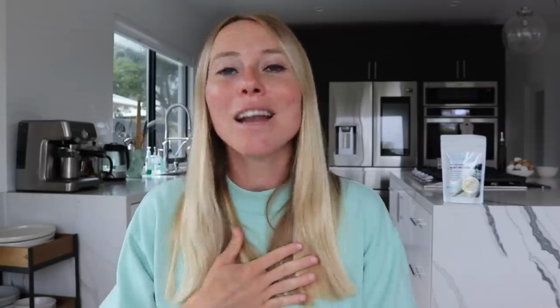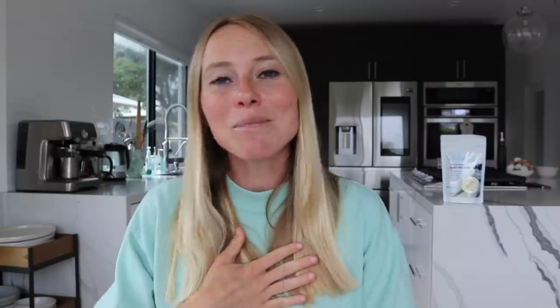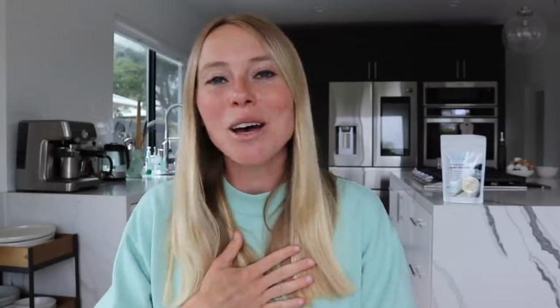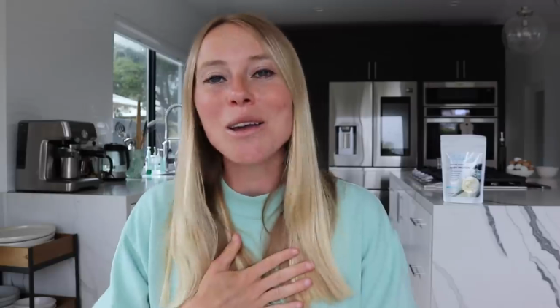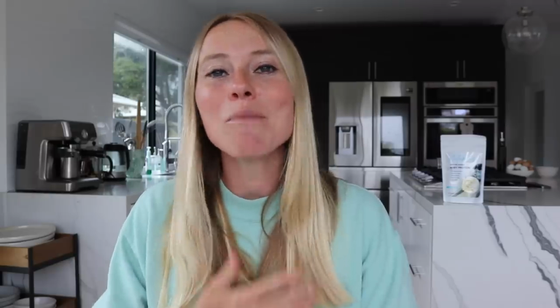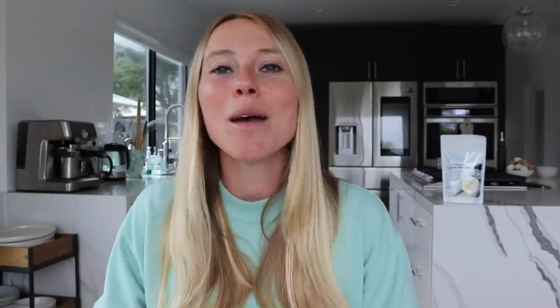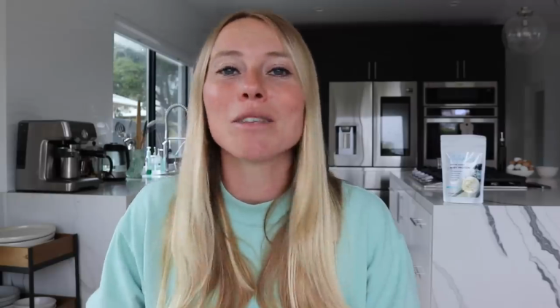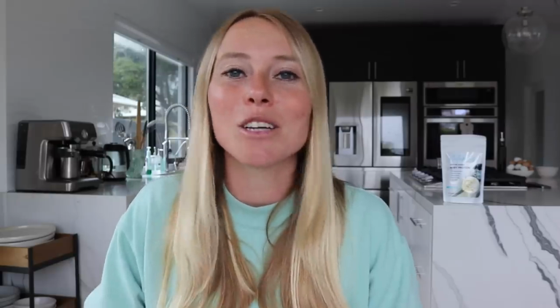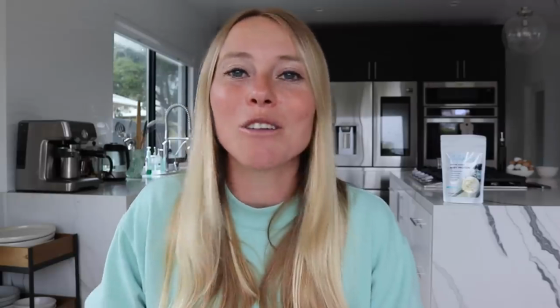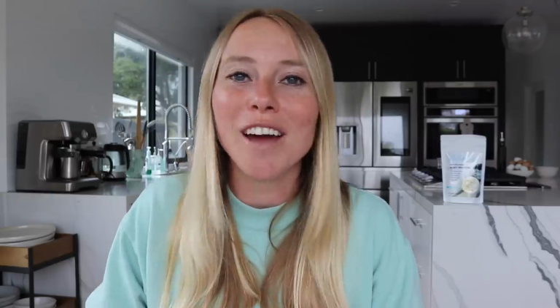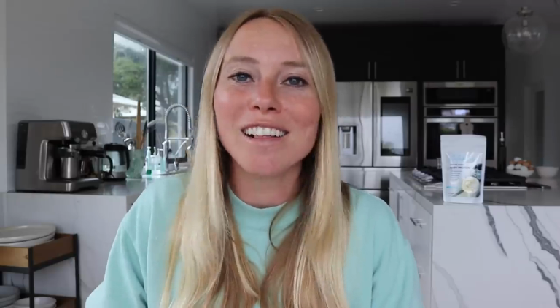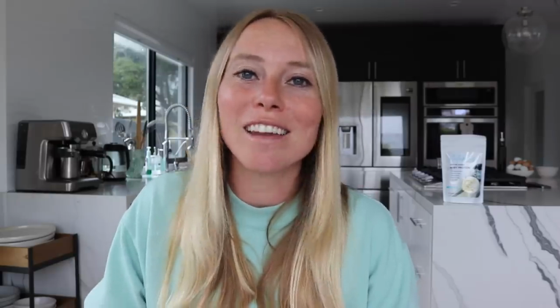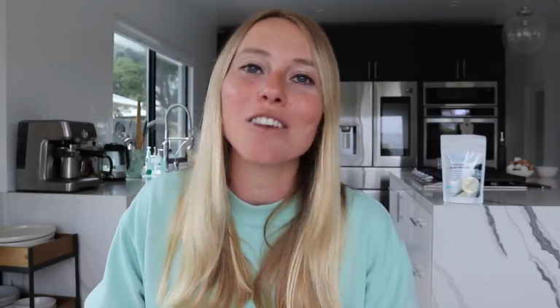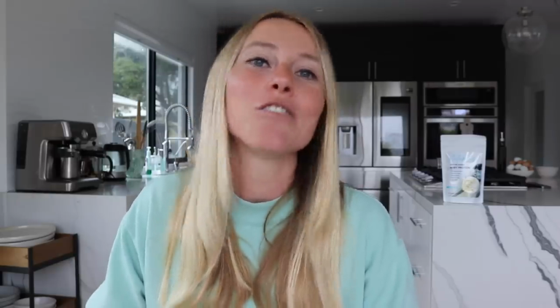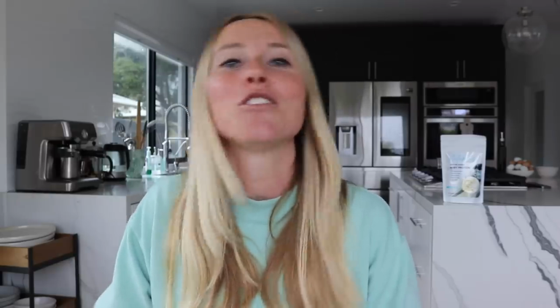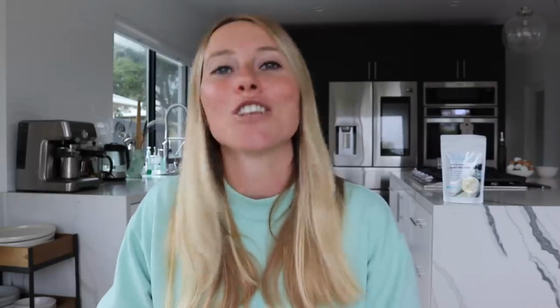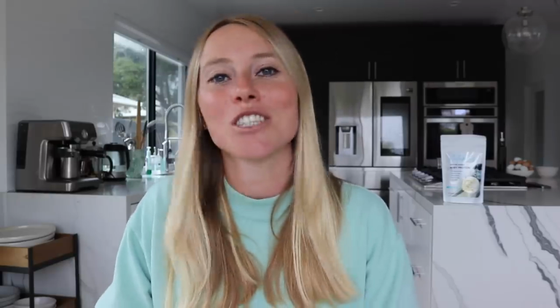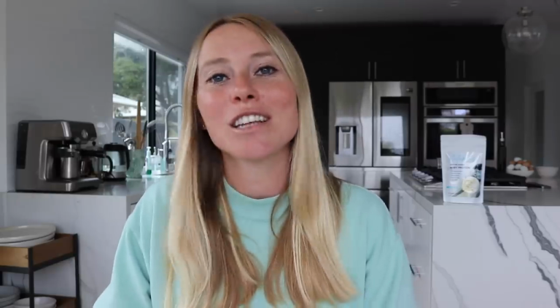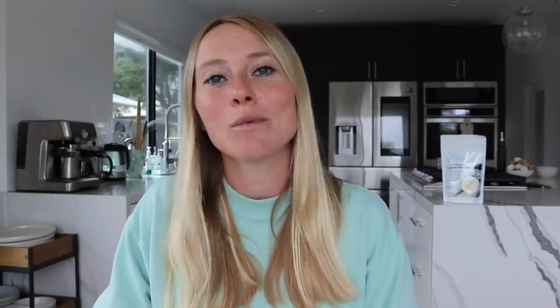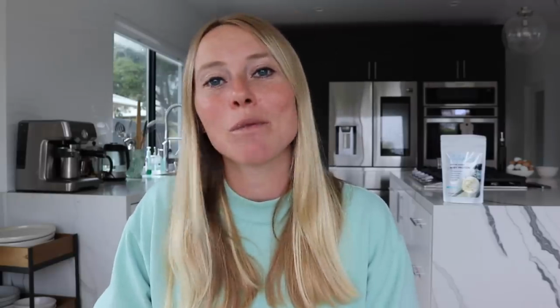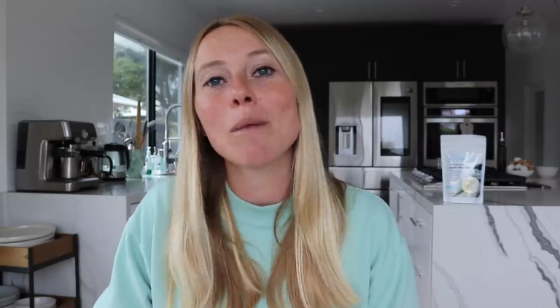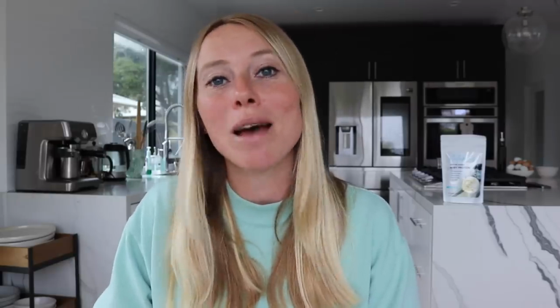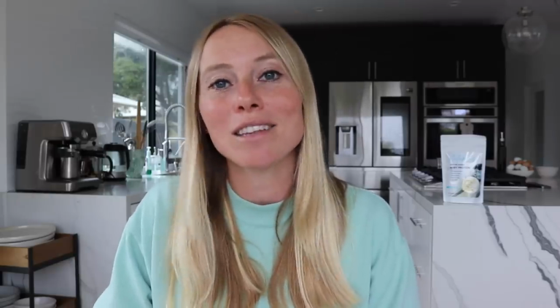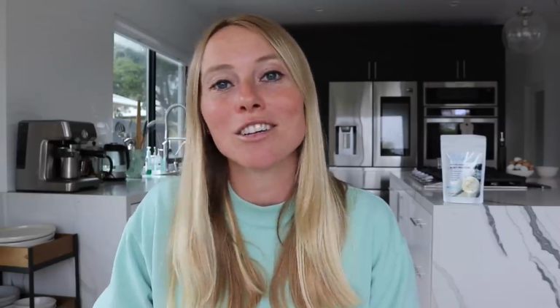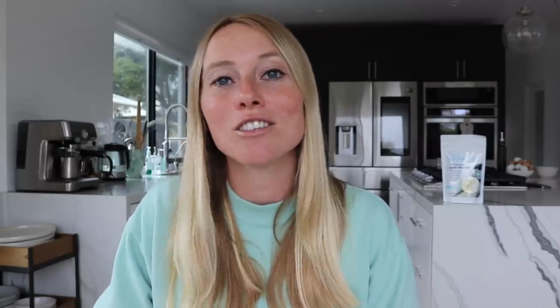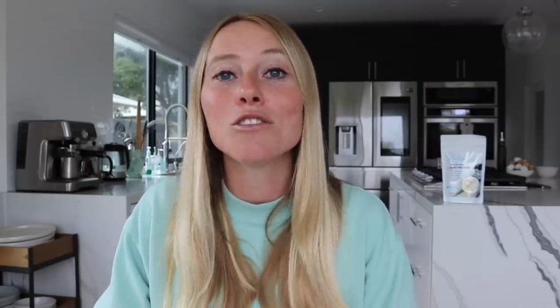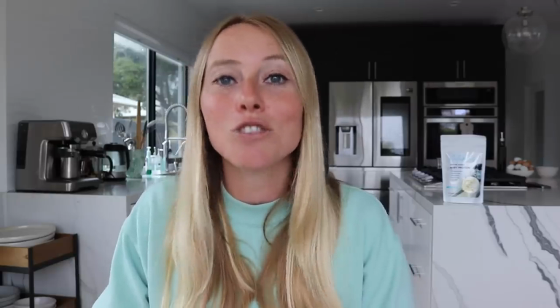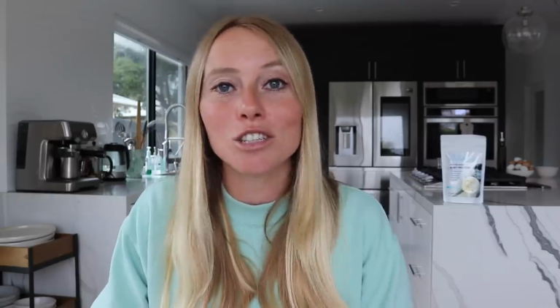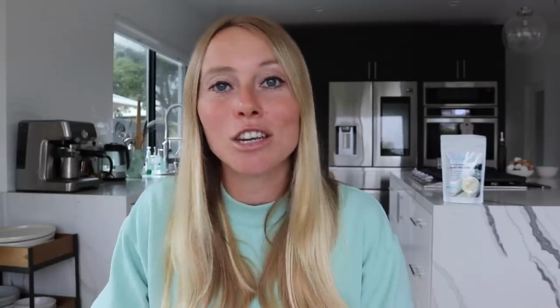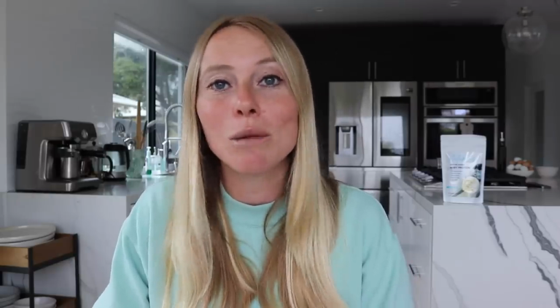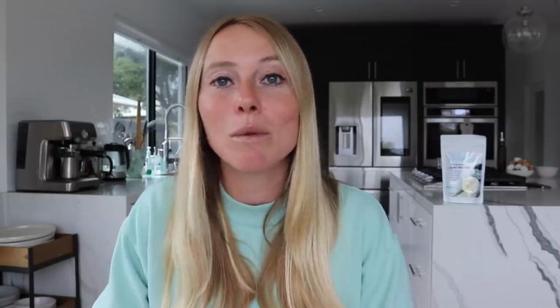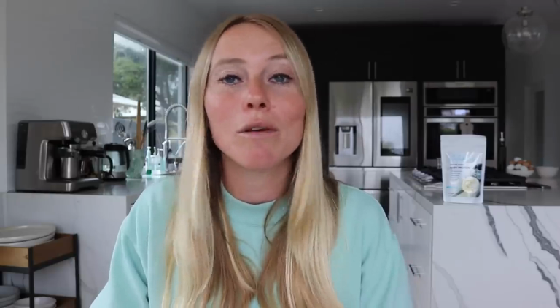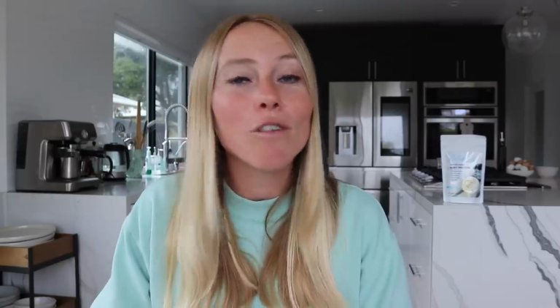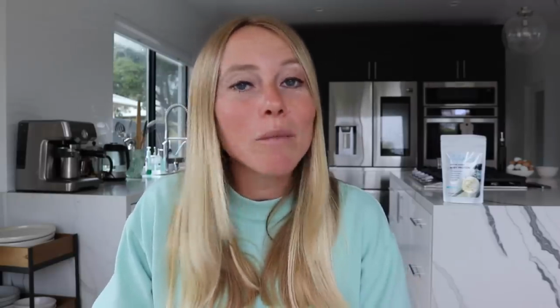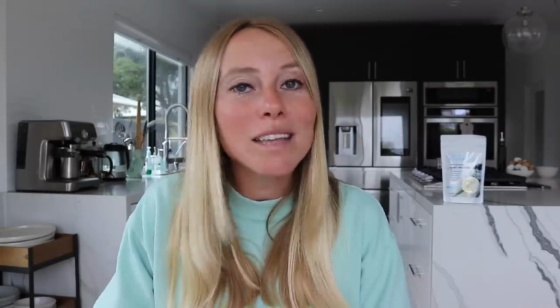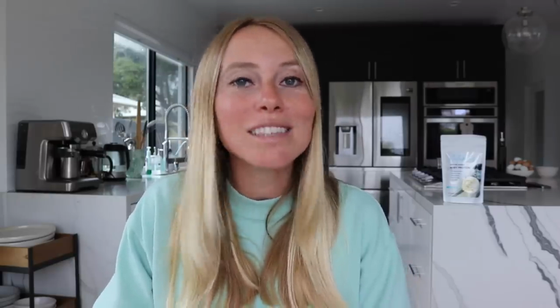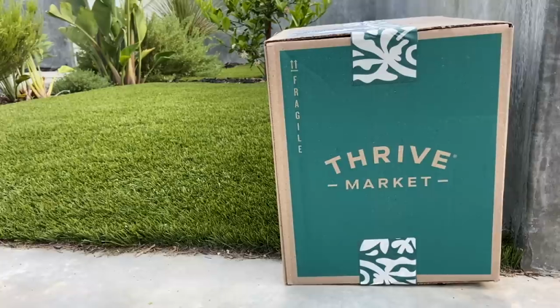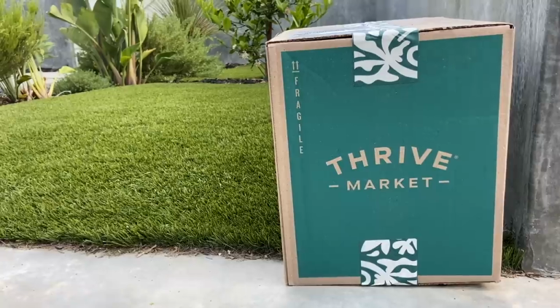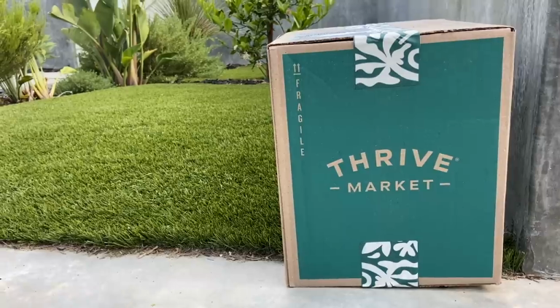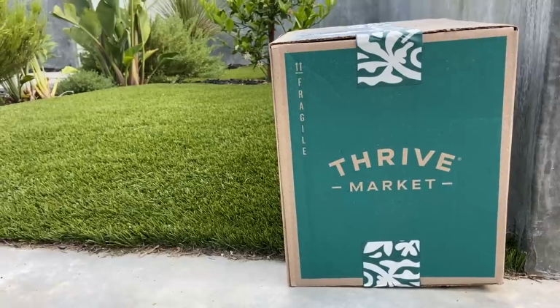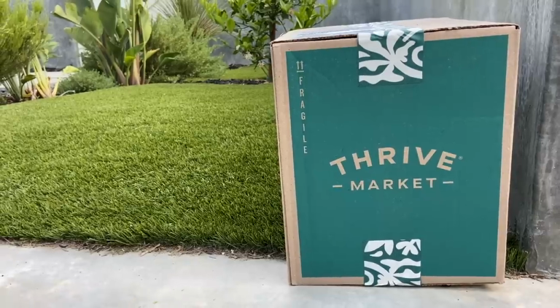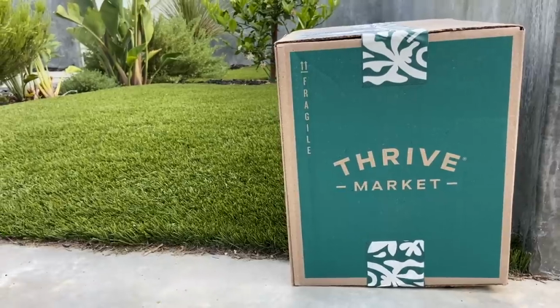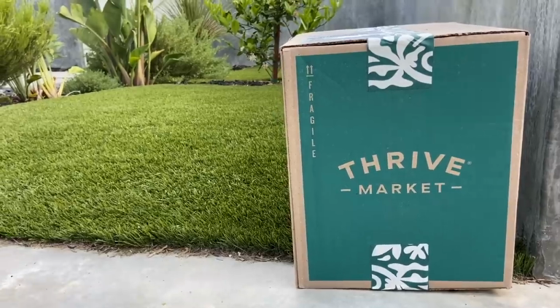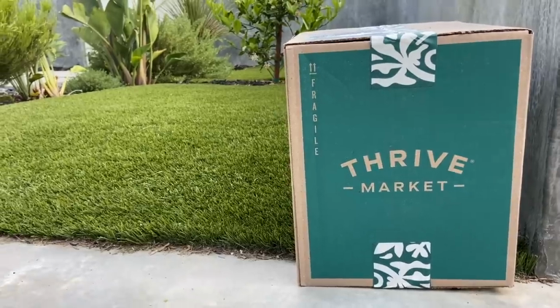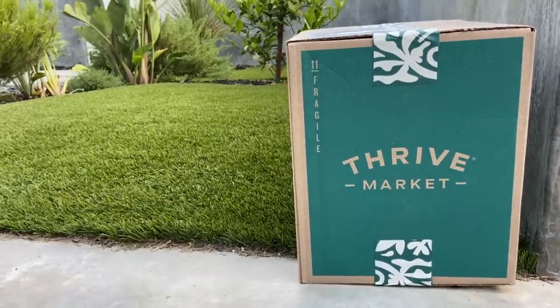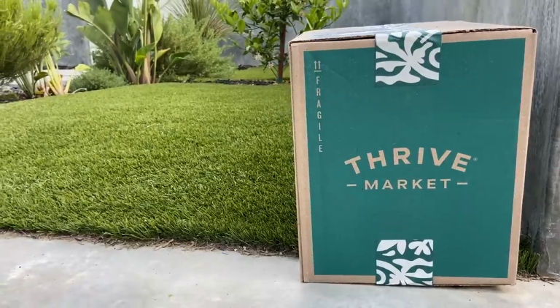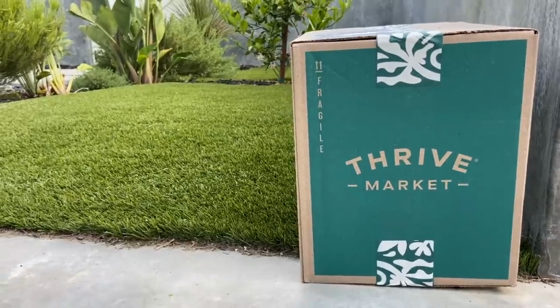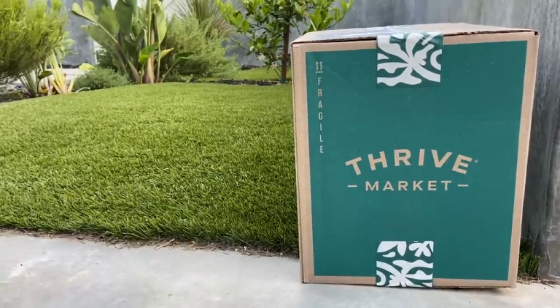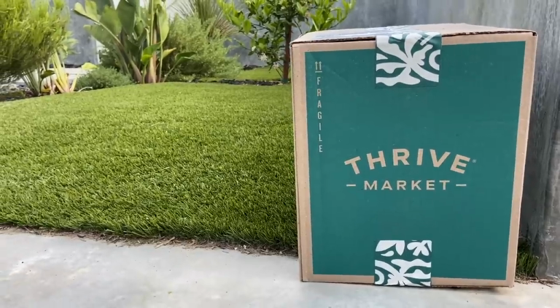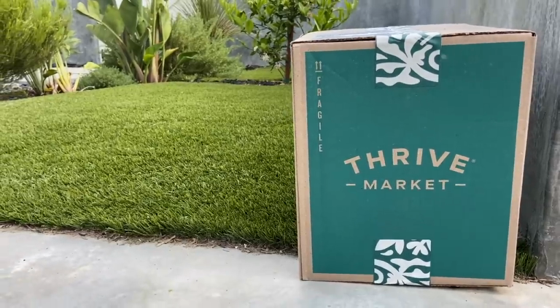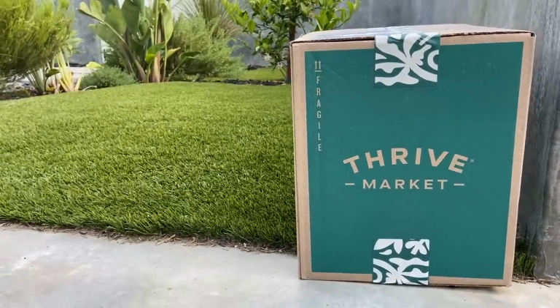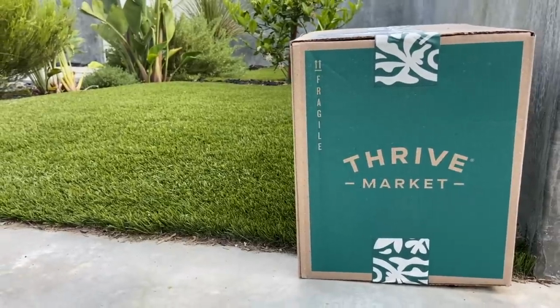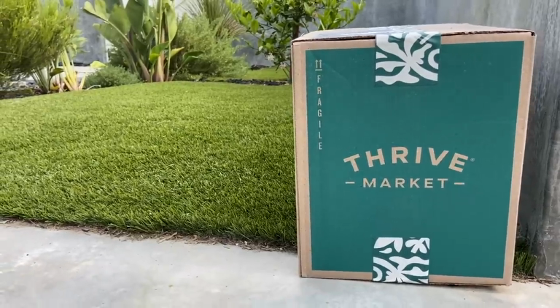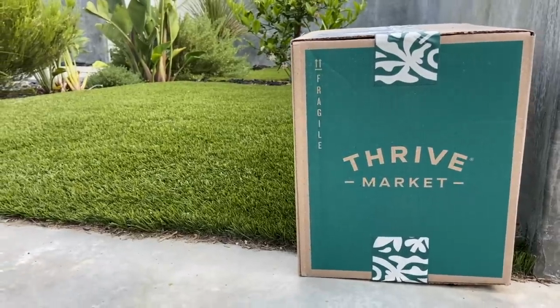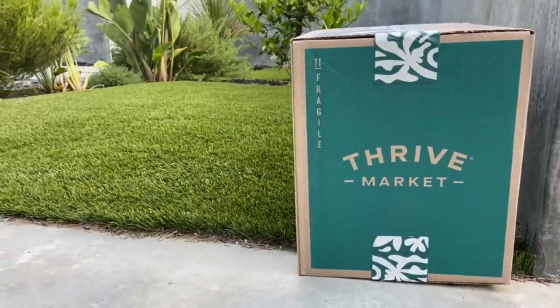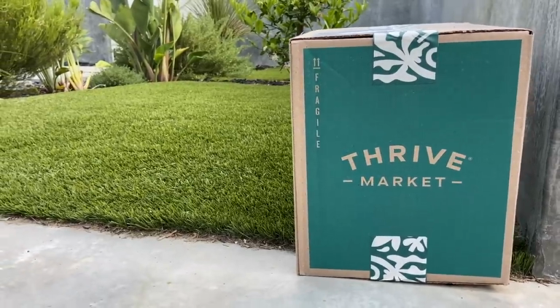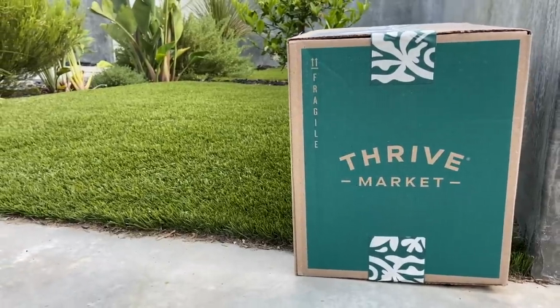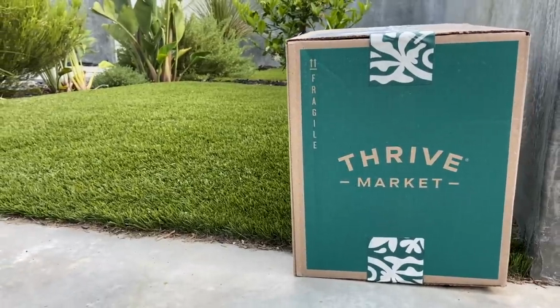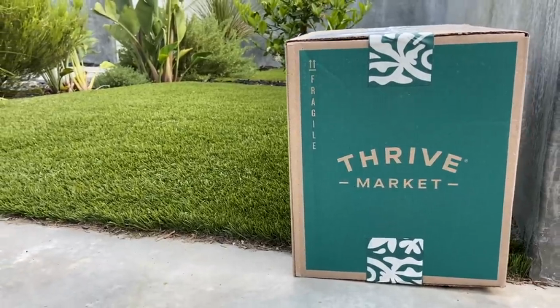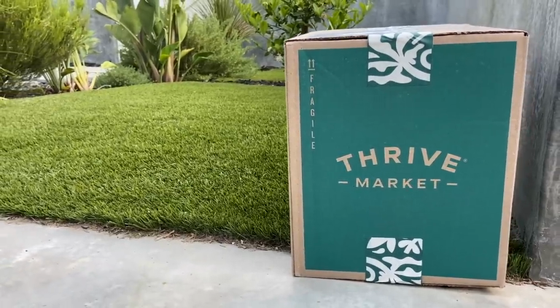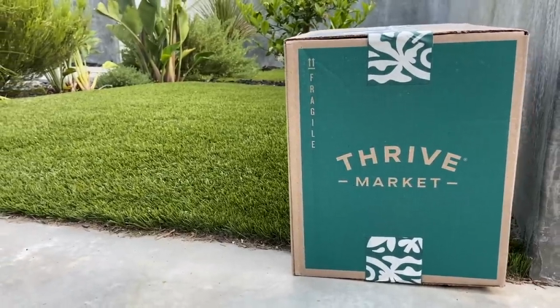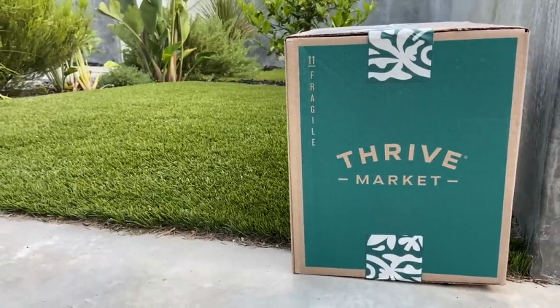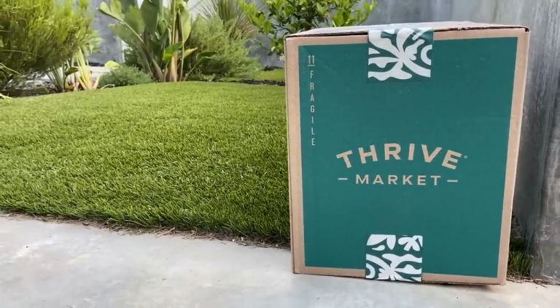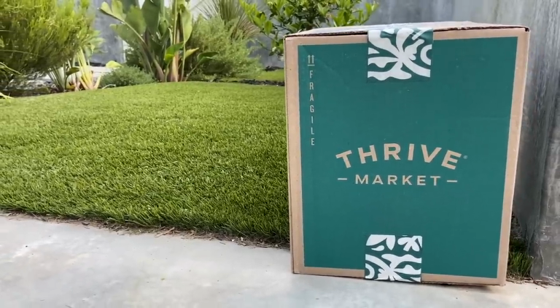My name is Autumn. I'm a certified clinical nutritionist with my master's in nutrition and human performance, and today's video is sponsored by Thrive Market. More on them in a bit.